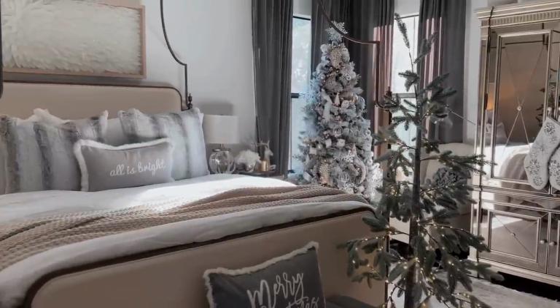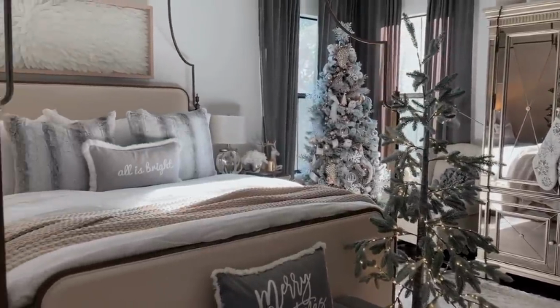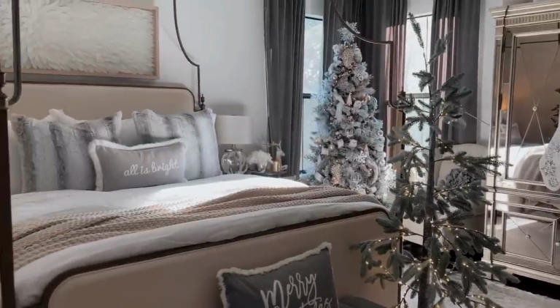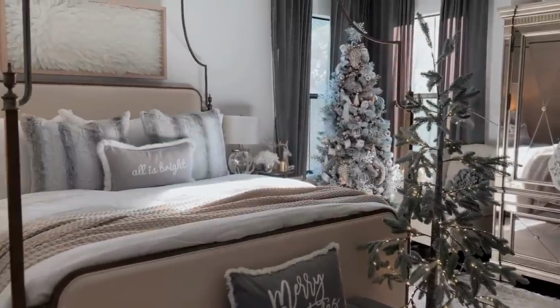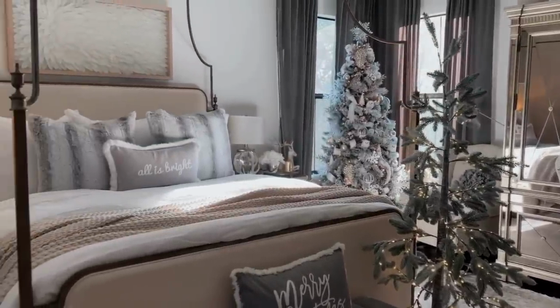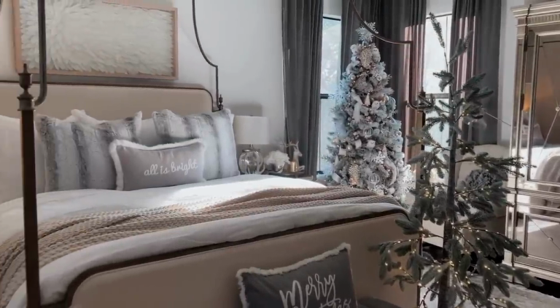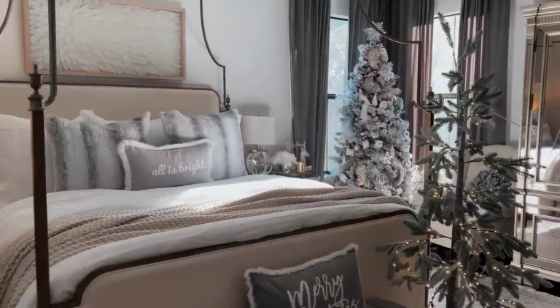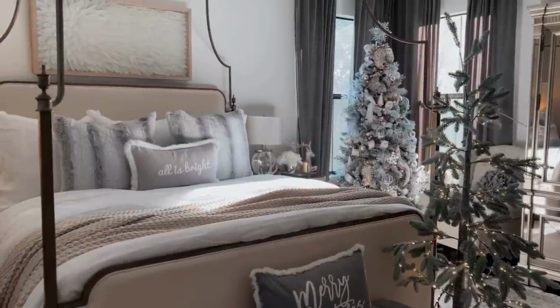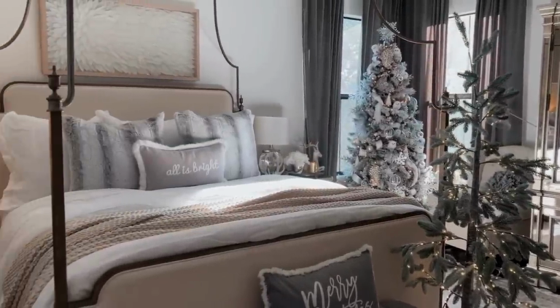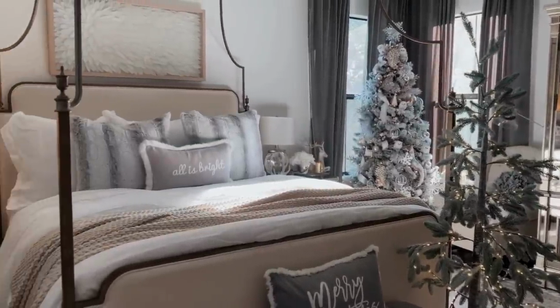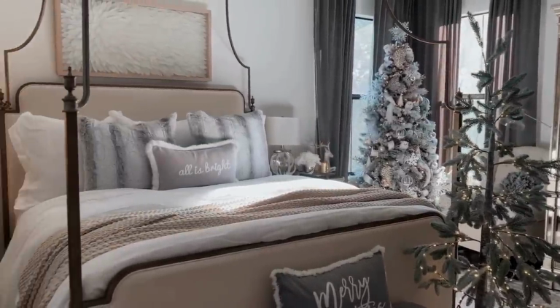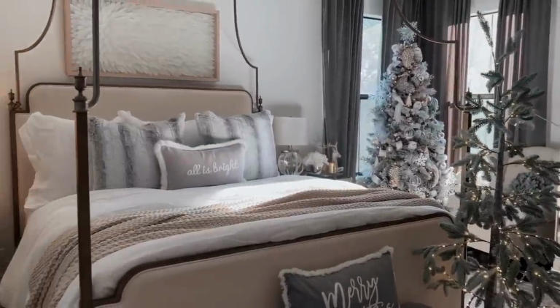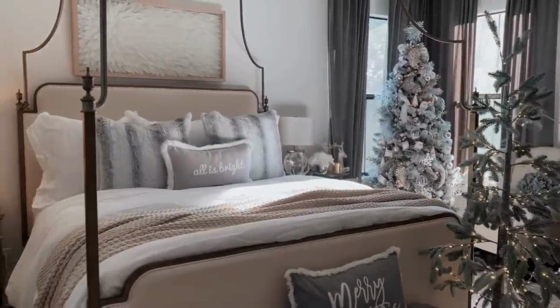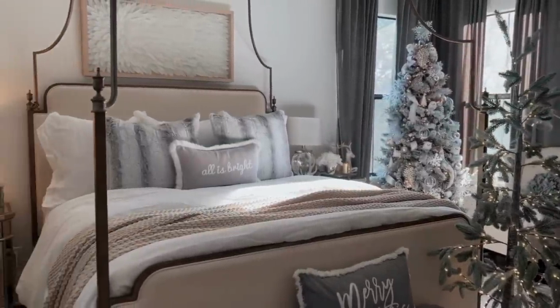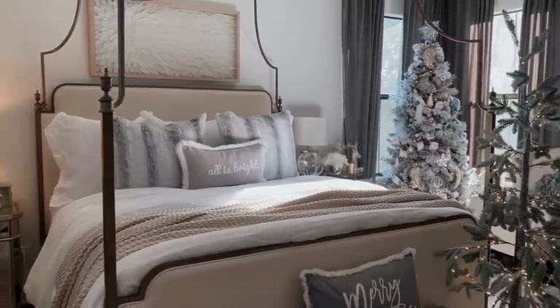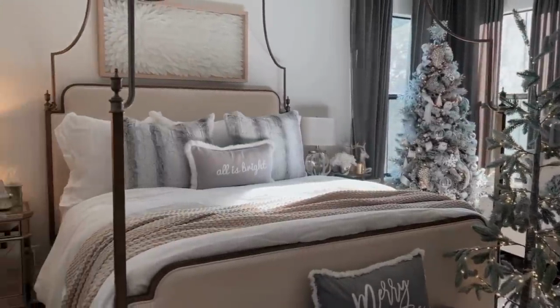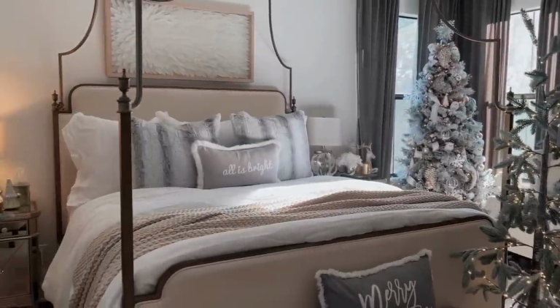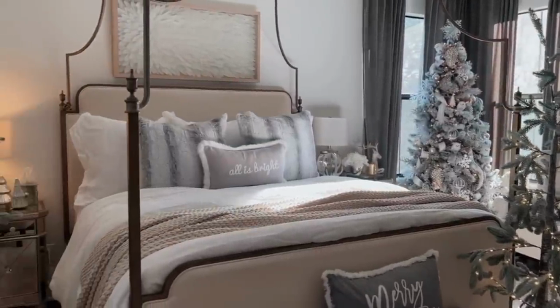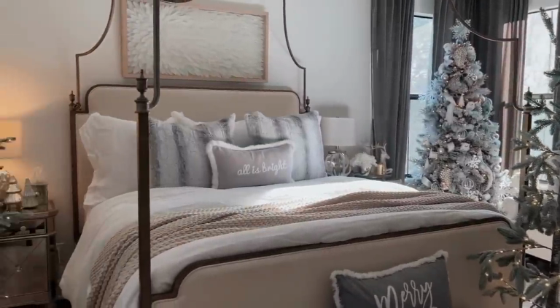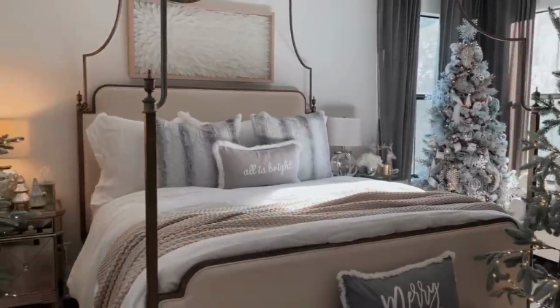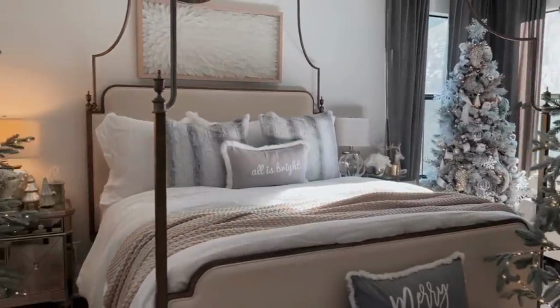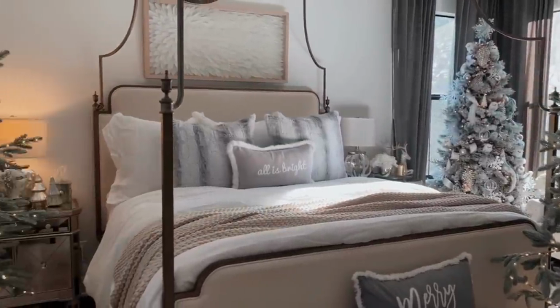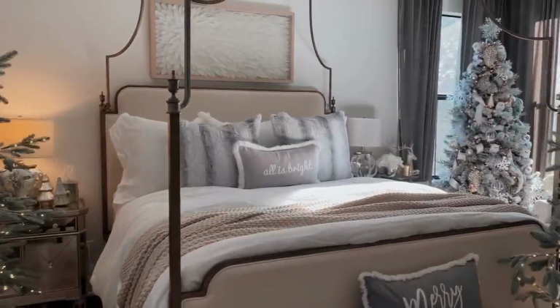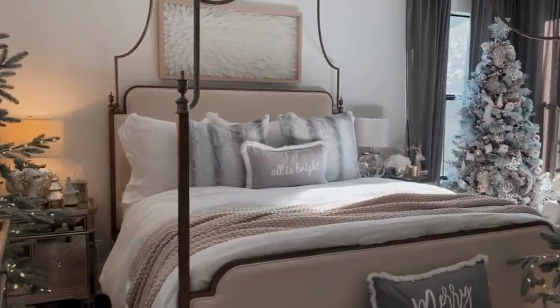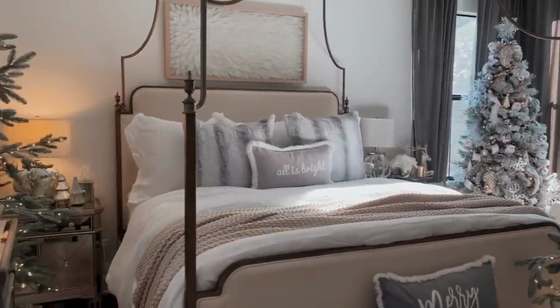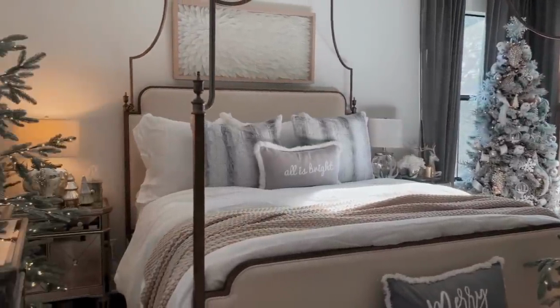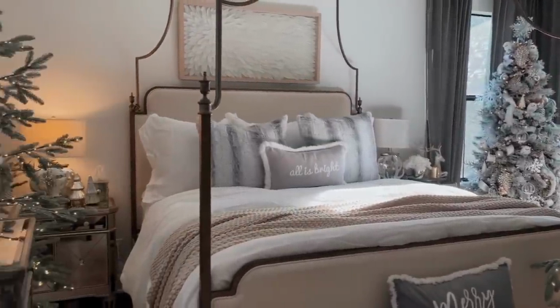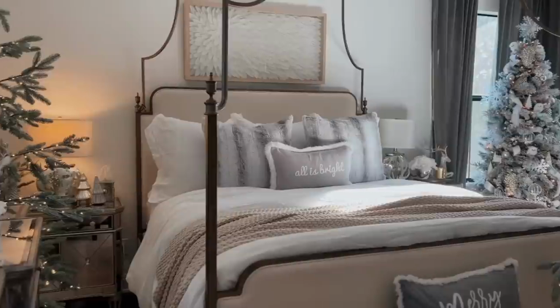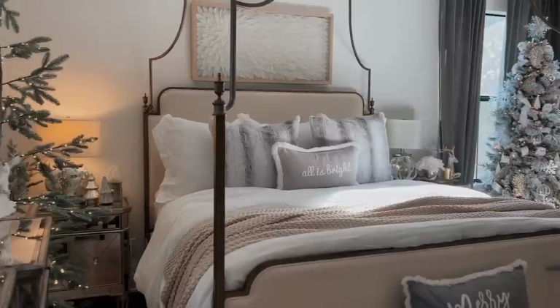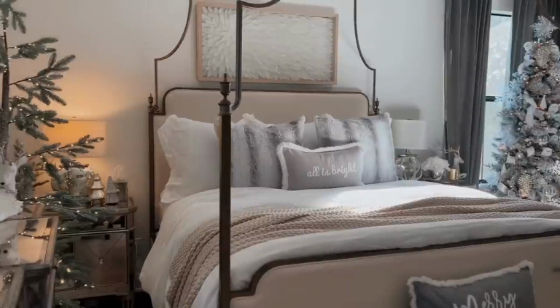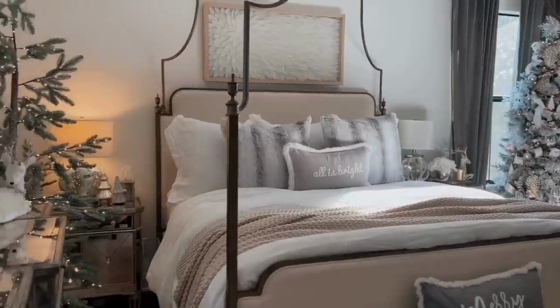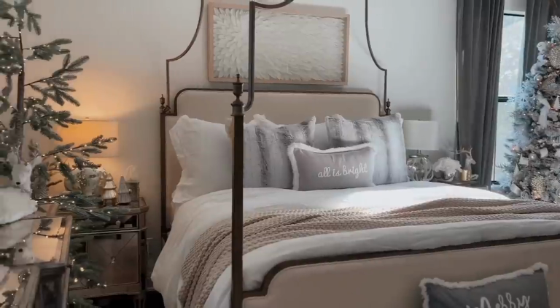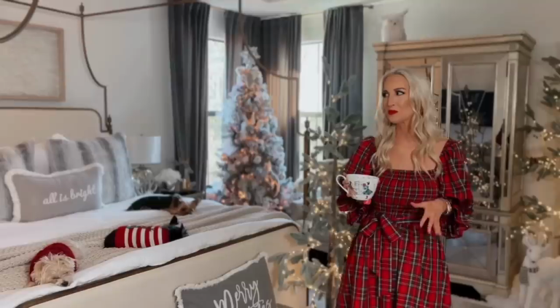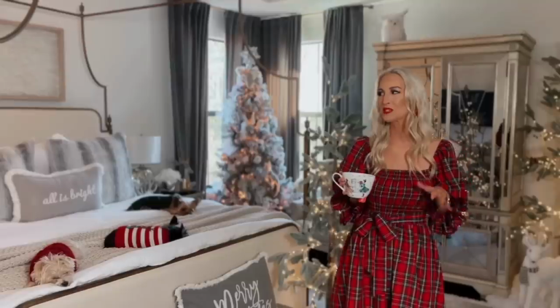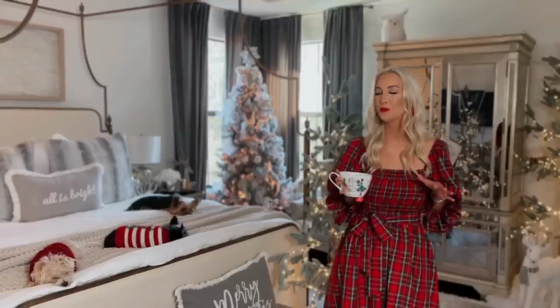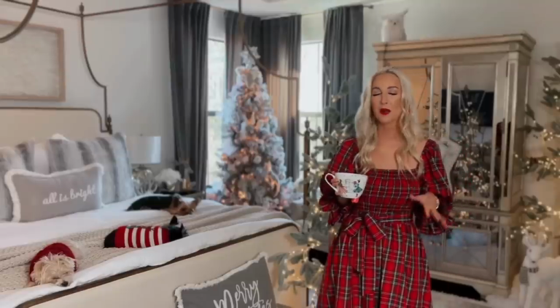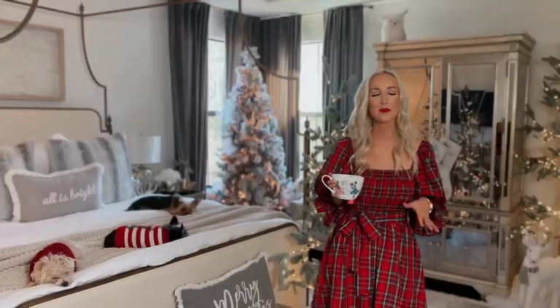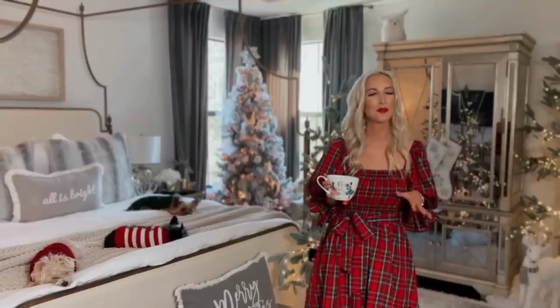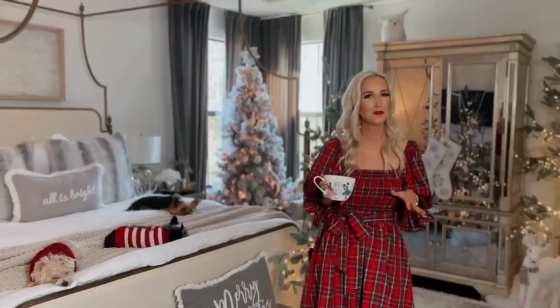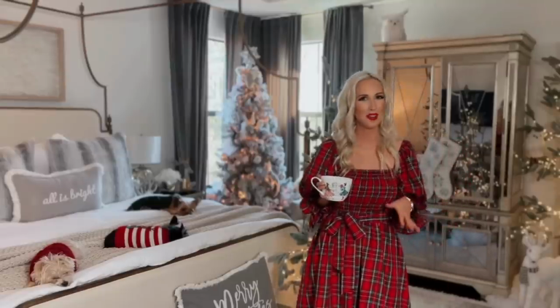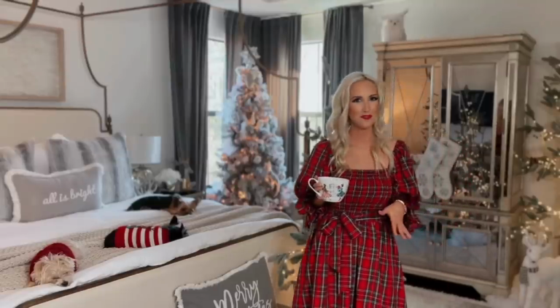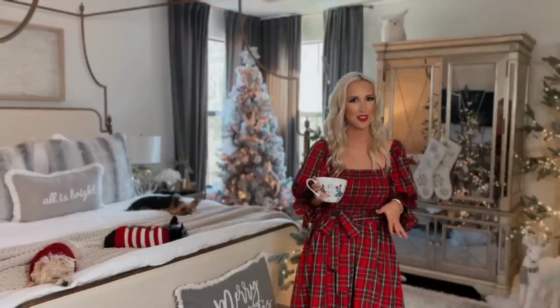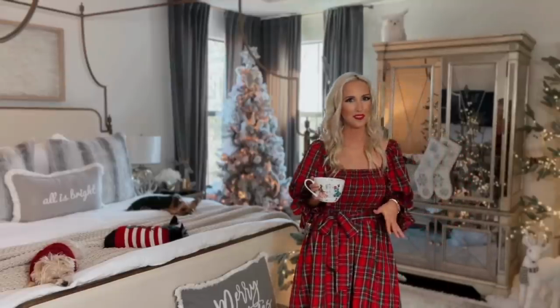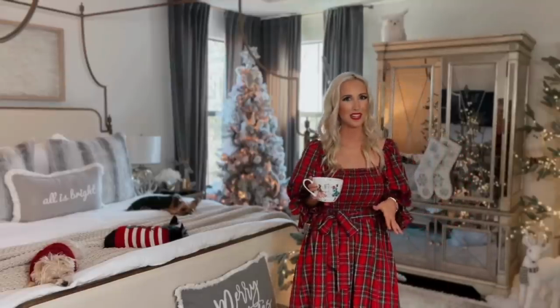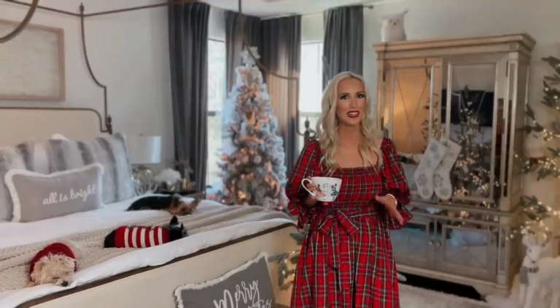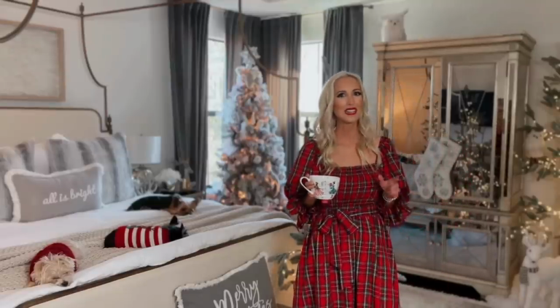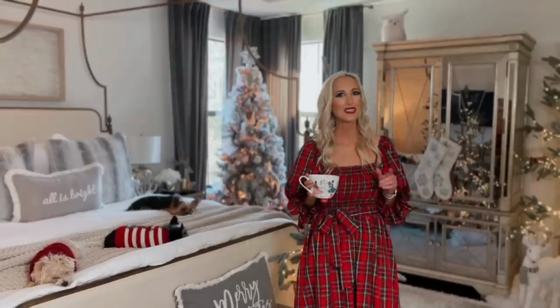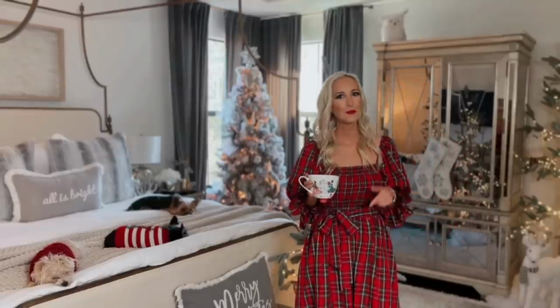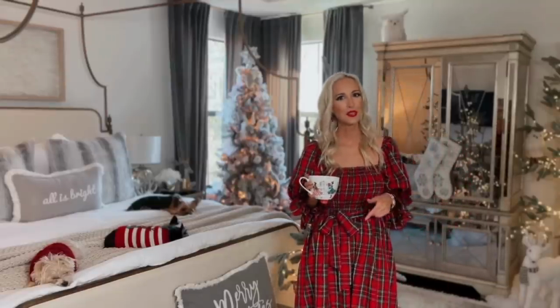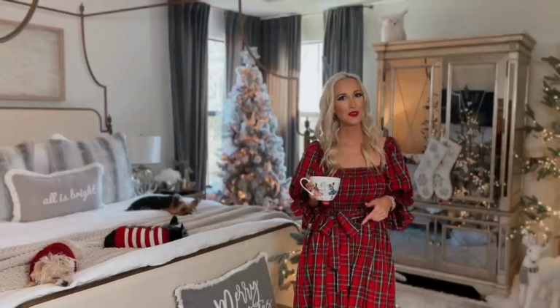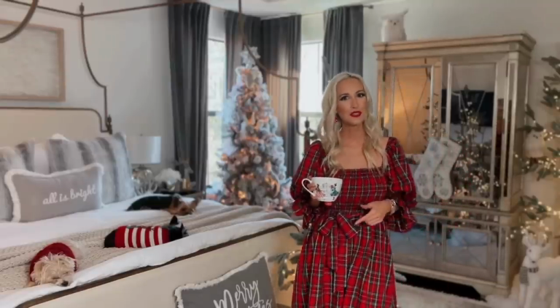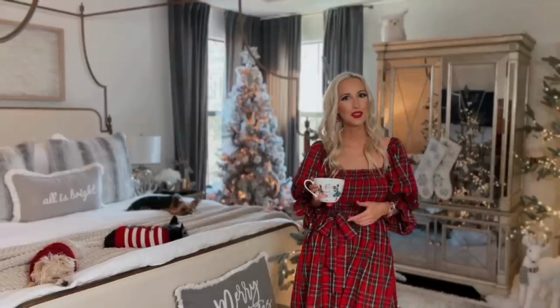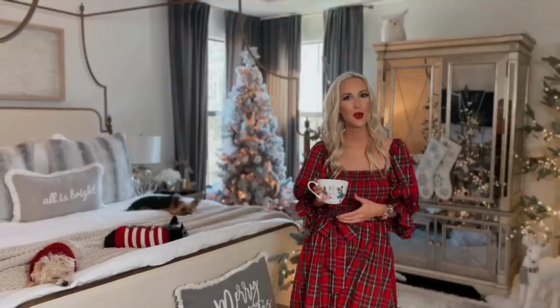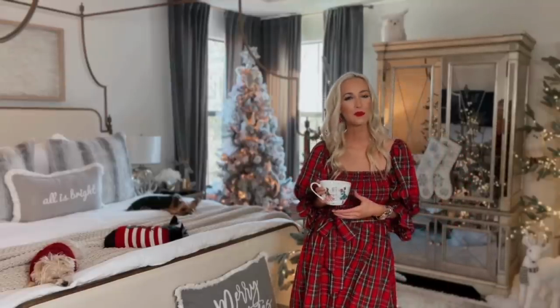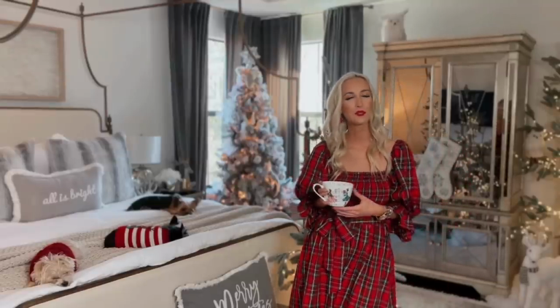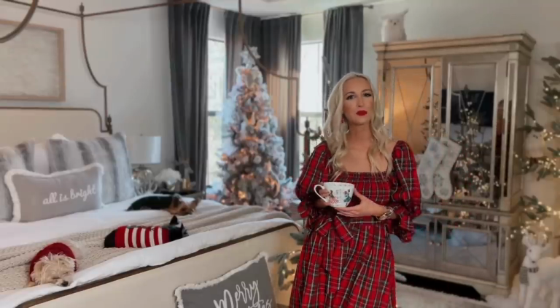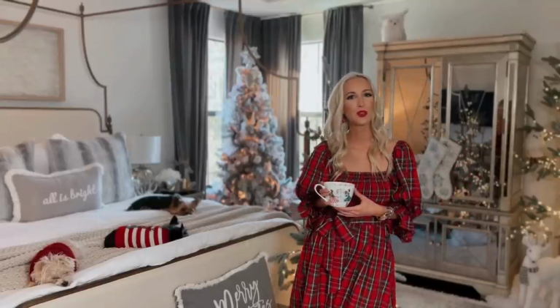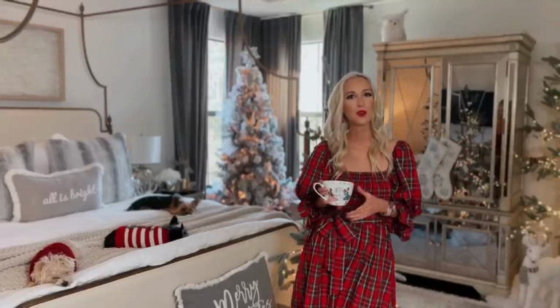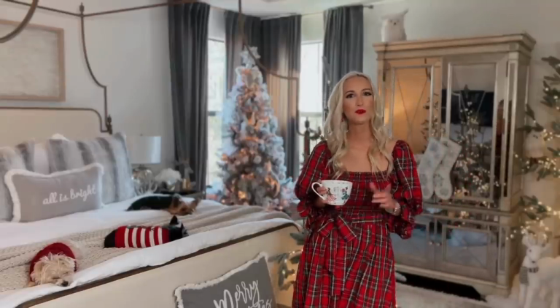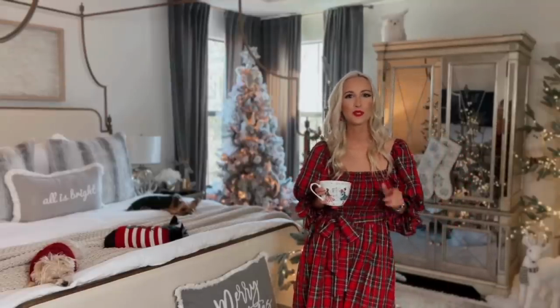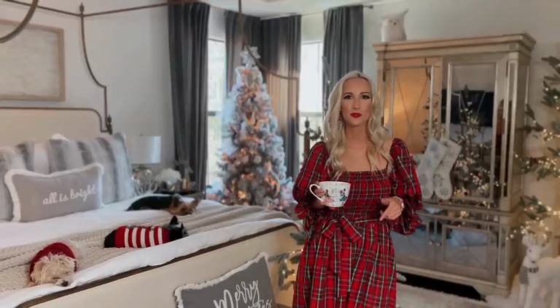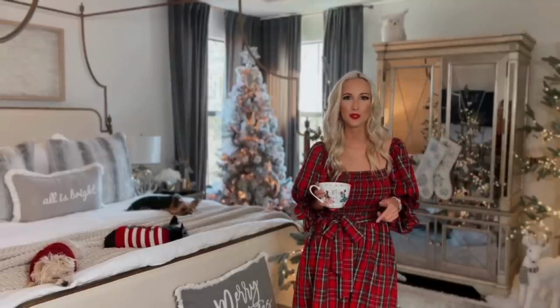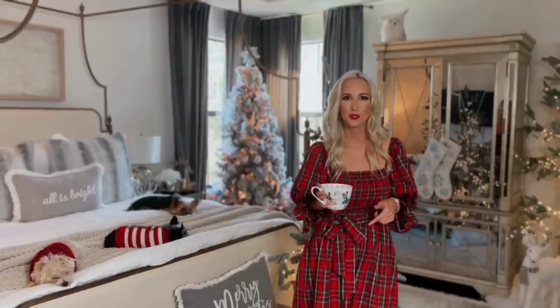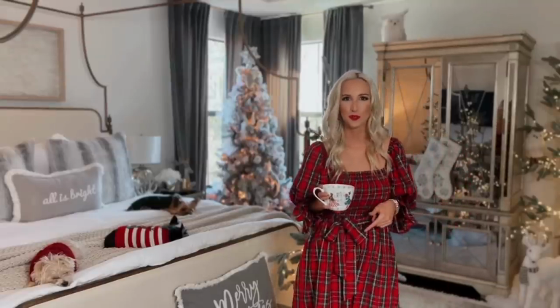Out of all the spaces I decorated in my home this year, this room is probably my favorite. Let me know in the comments below which one's yours.